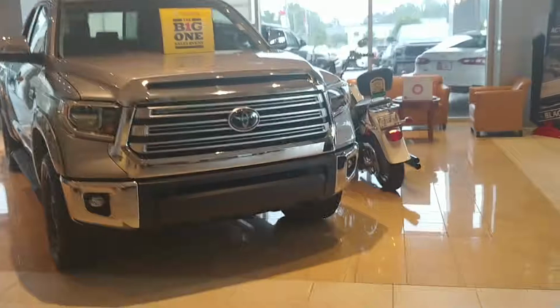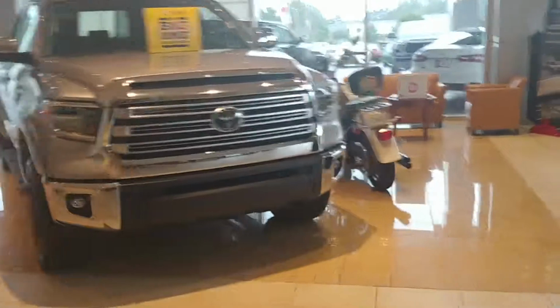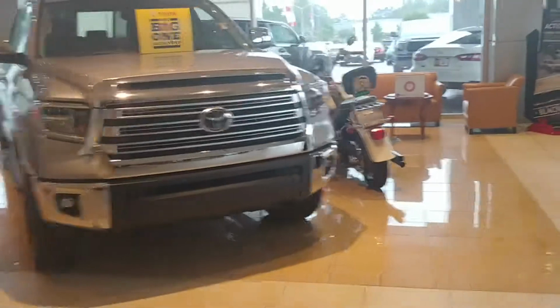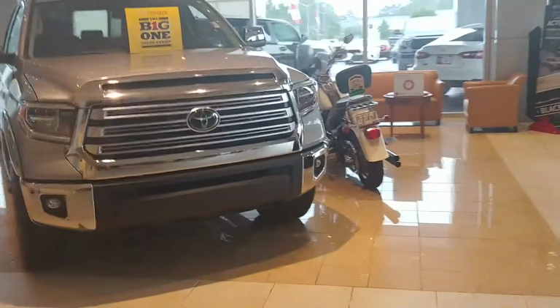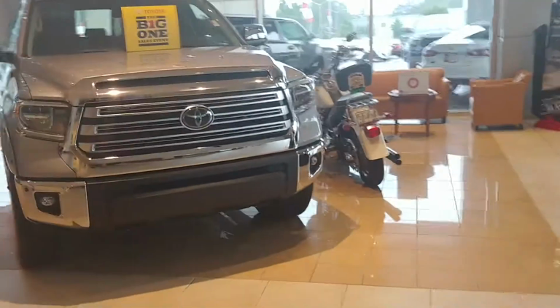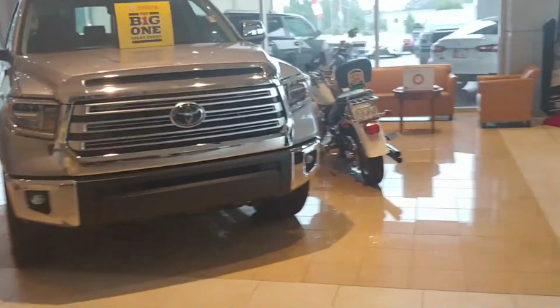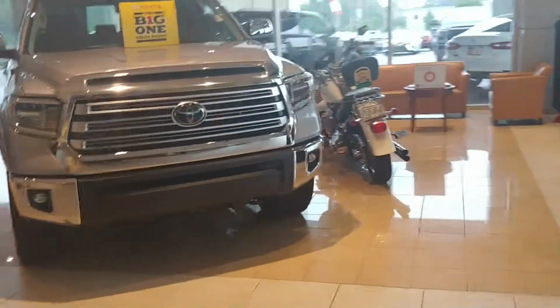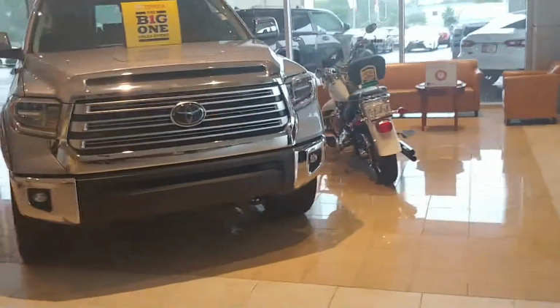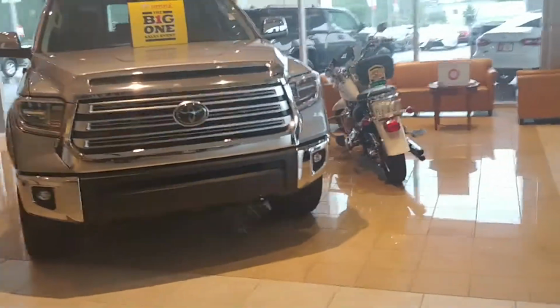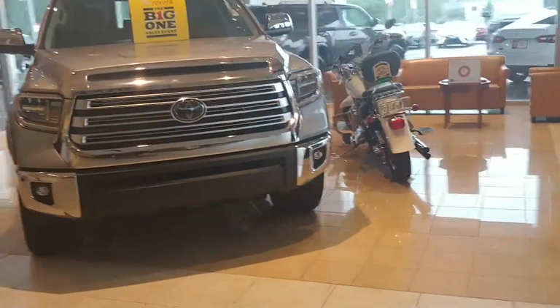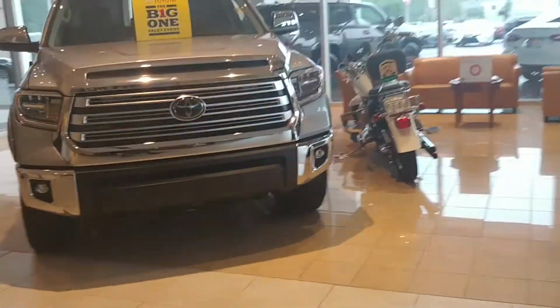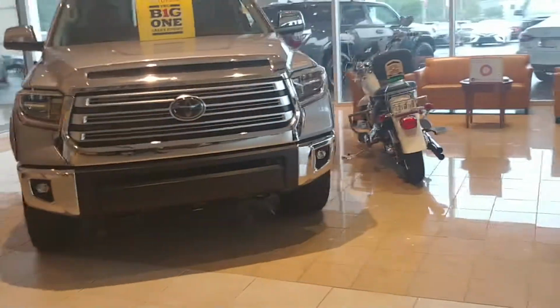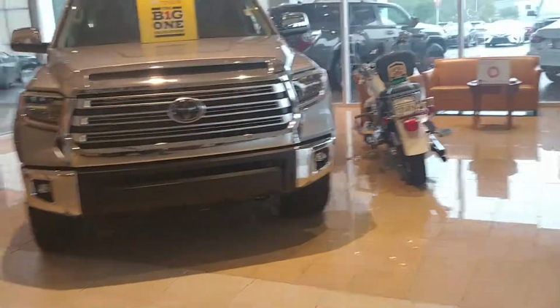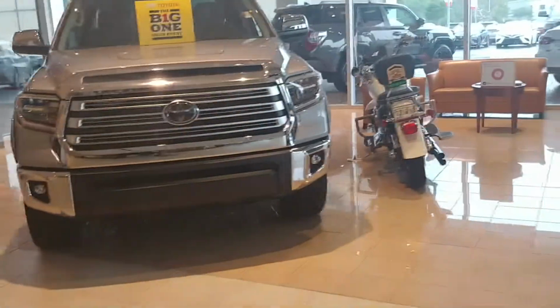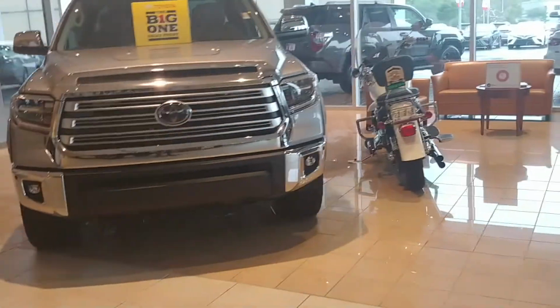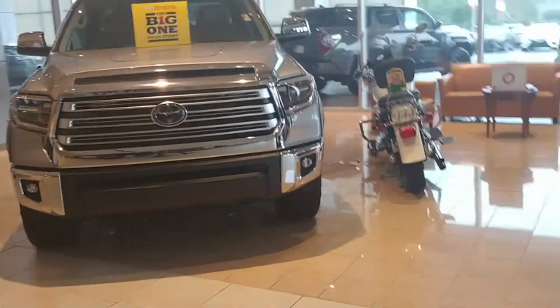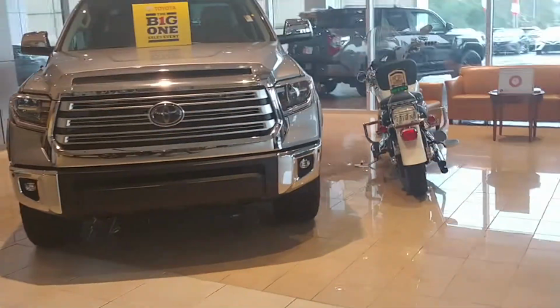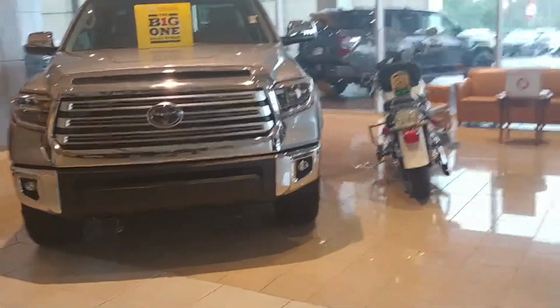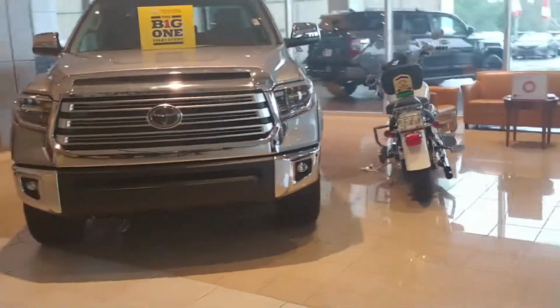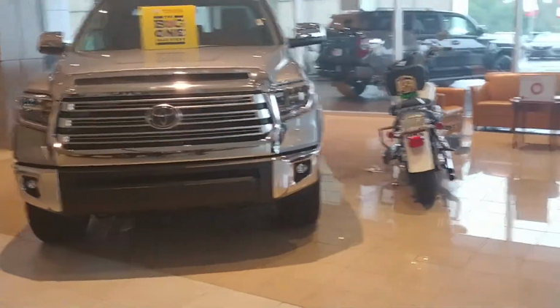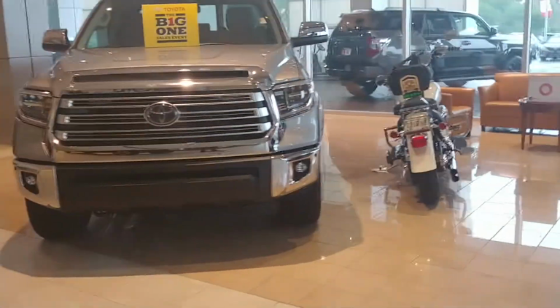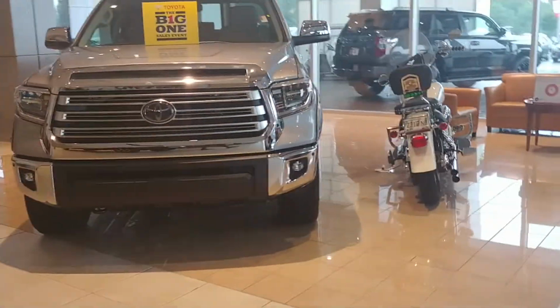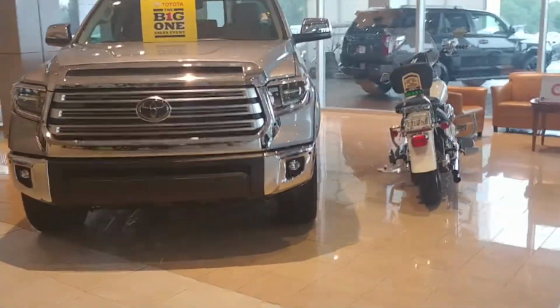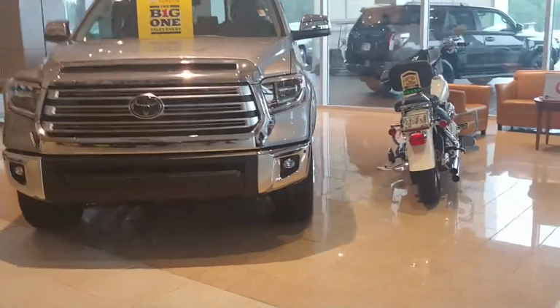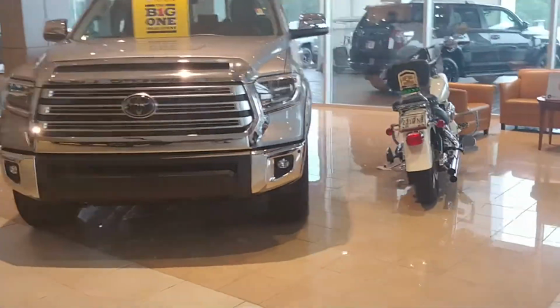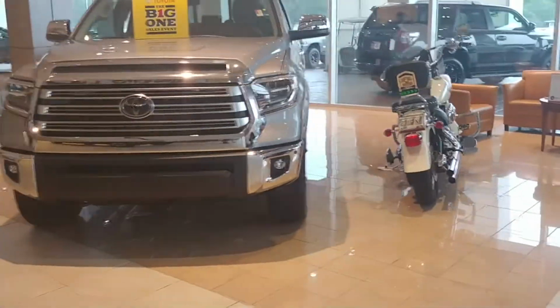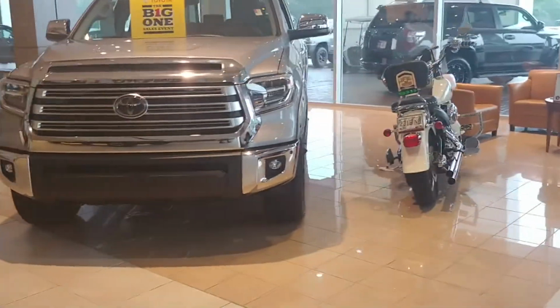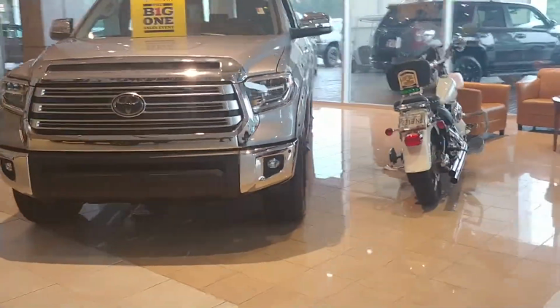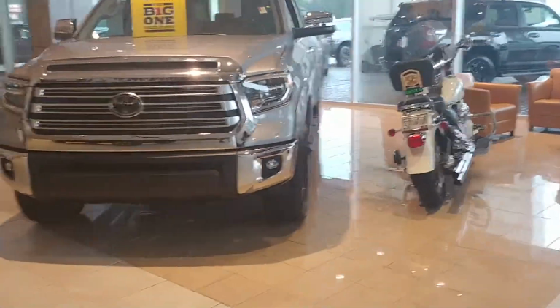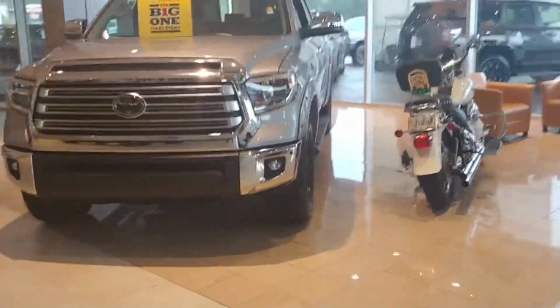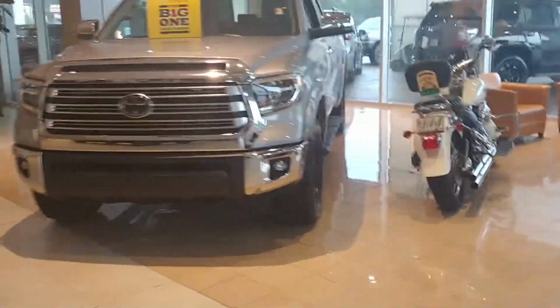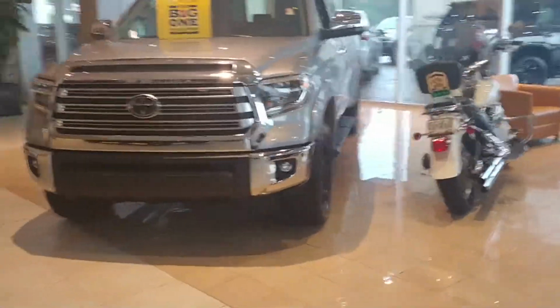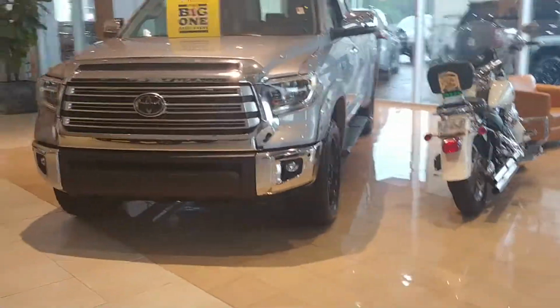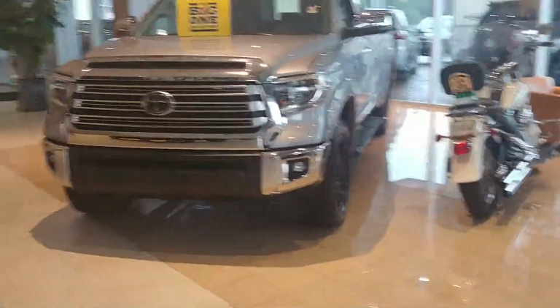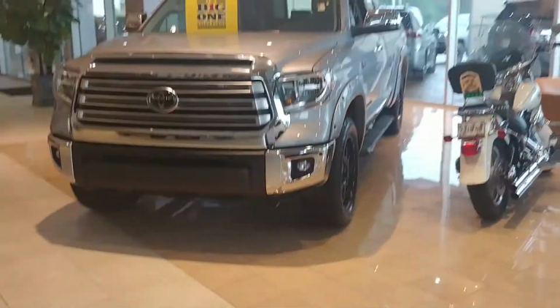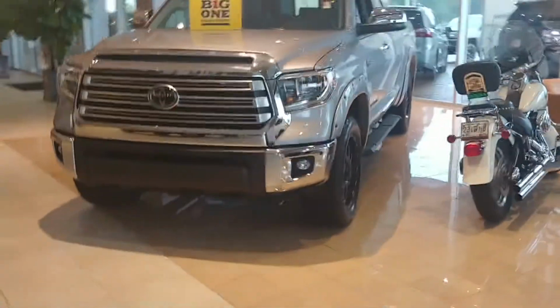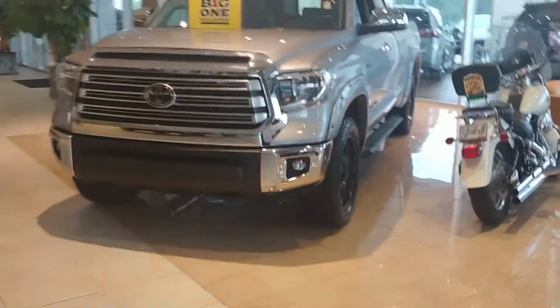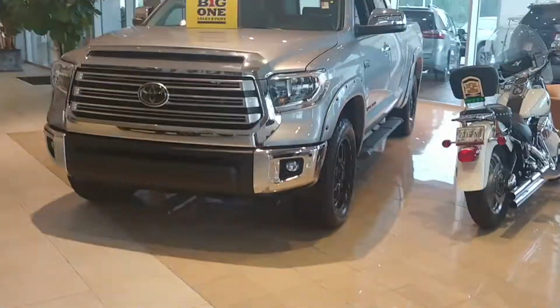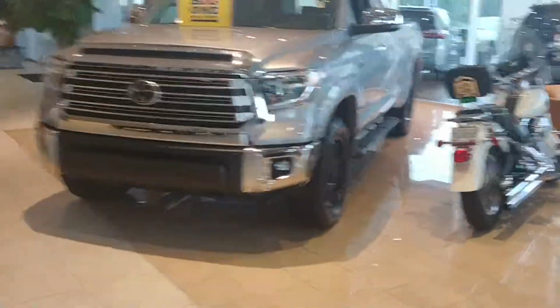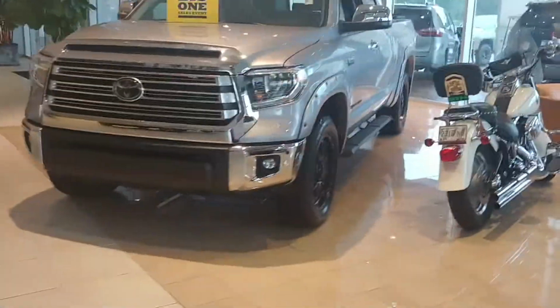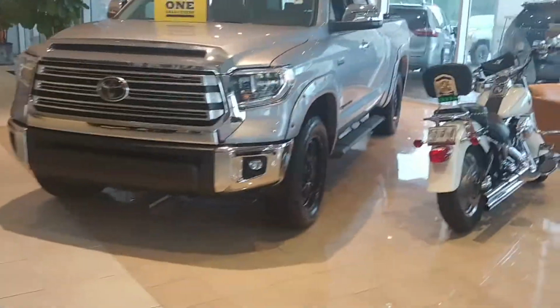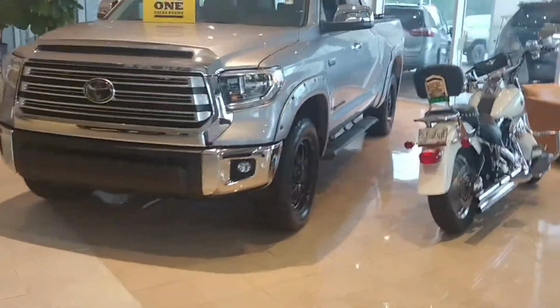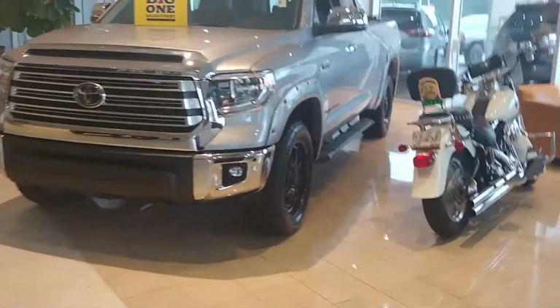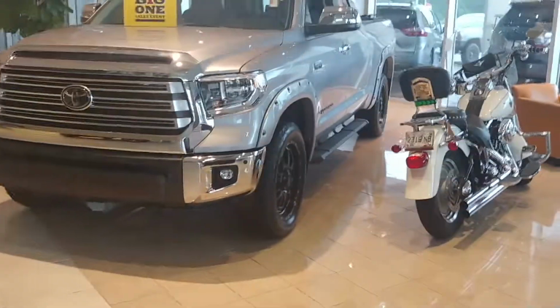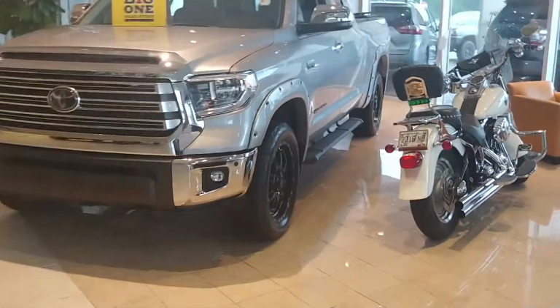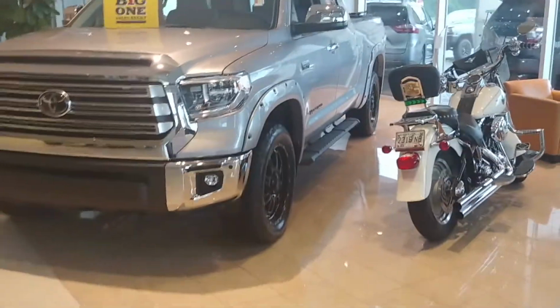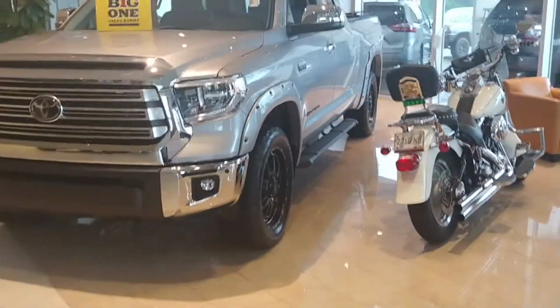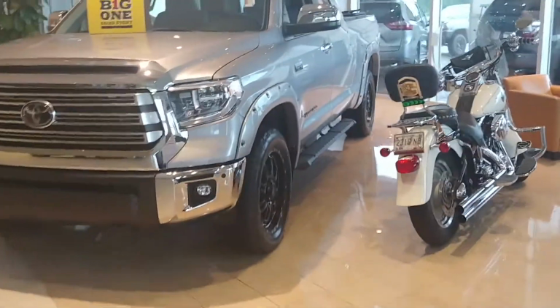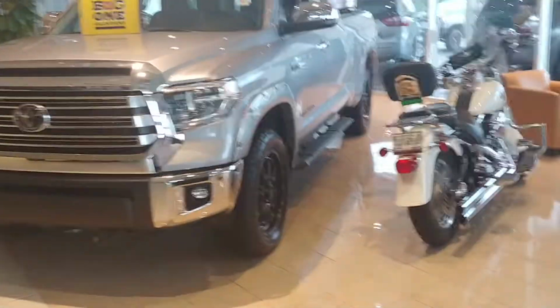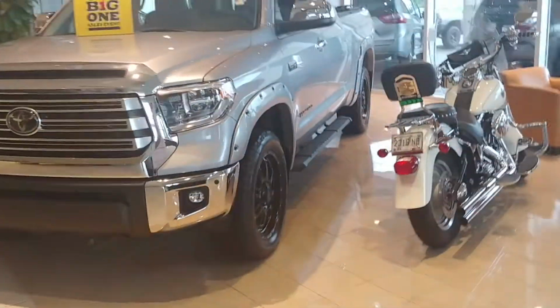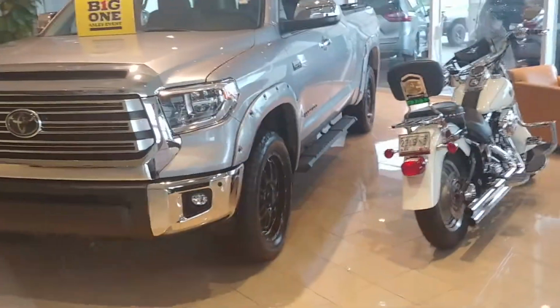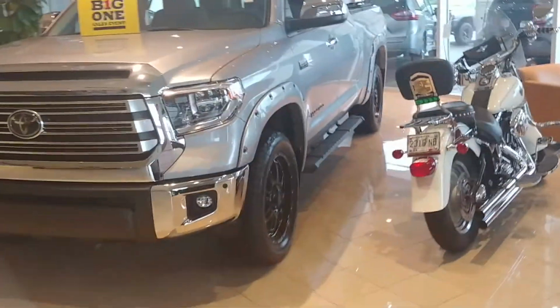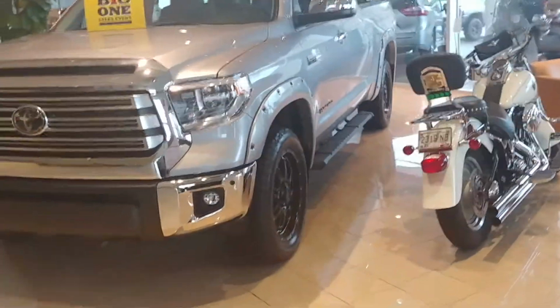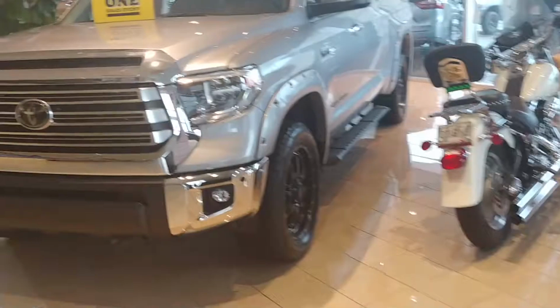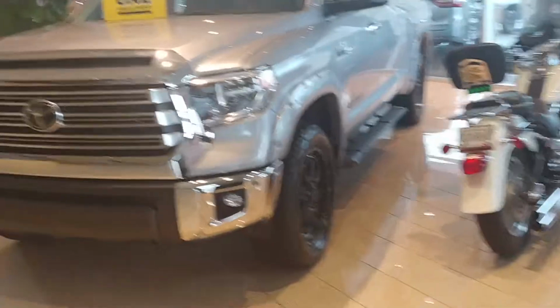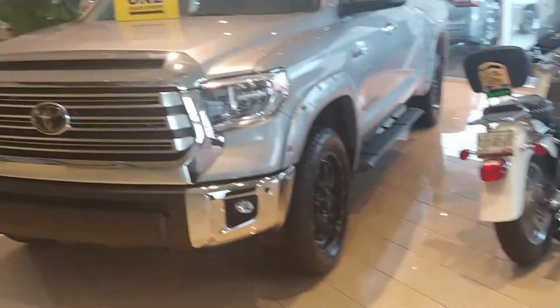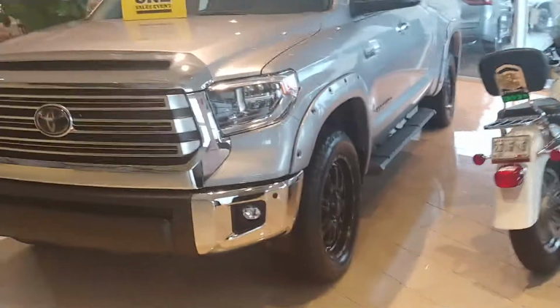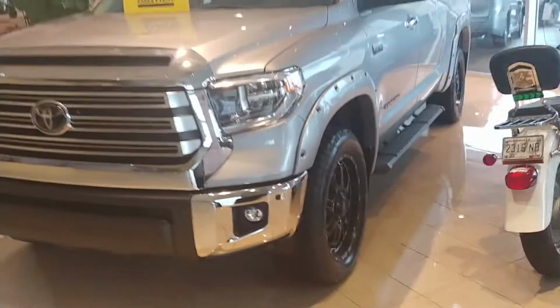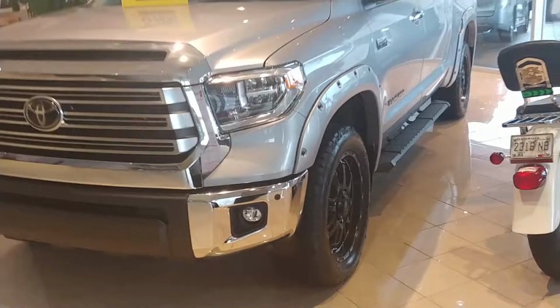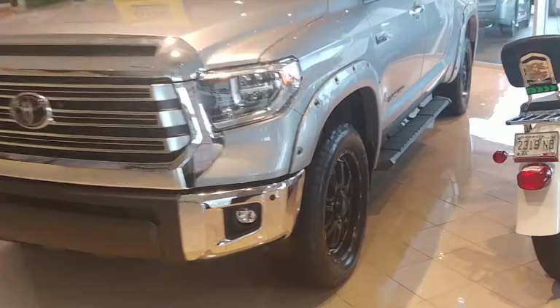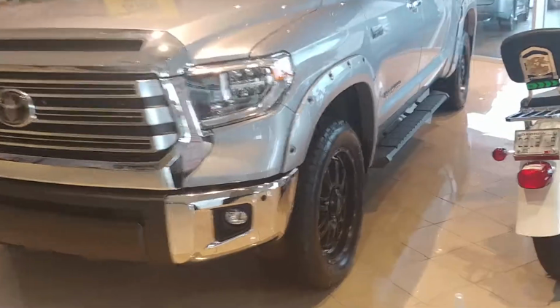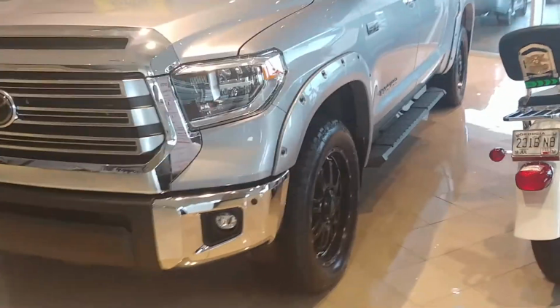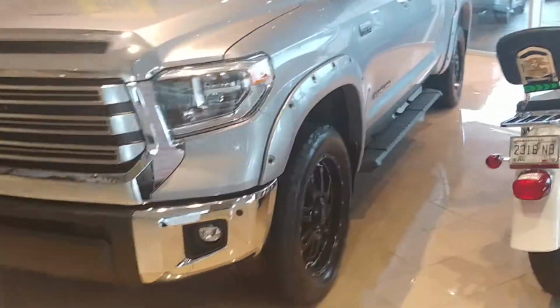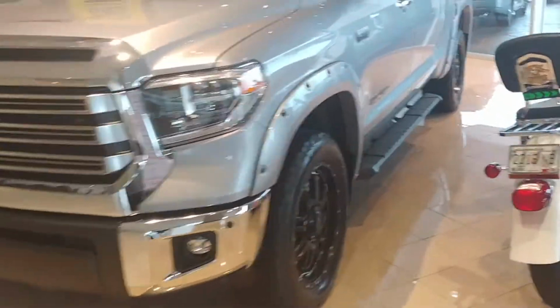Hey, this is Randy at LaGrange Toyota. Hey, this is the Tundra that you're interested in. So we've got to get you the CrewMax one, like you said.